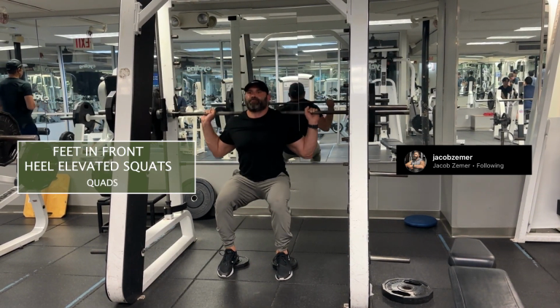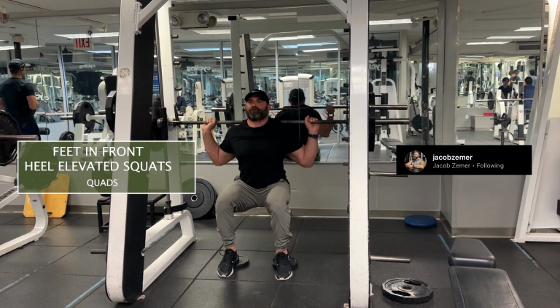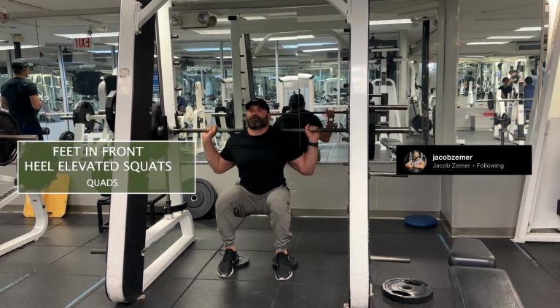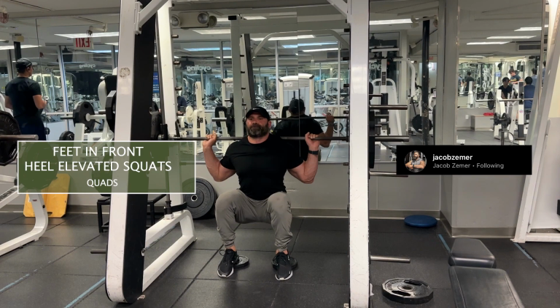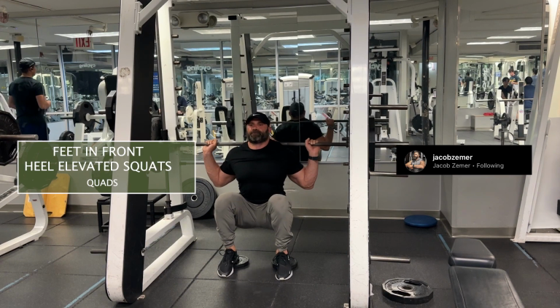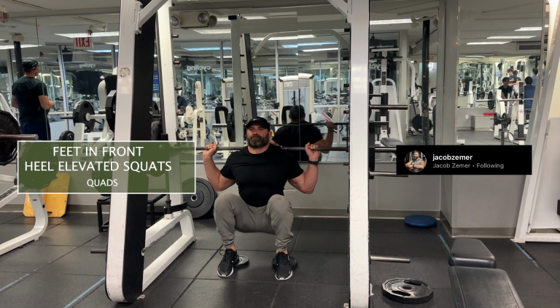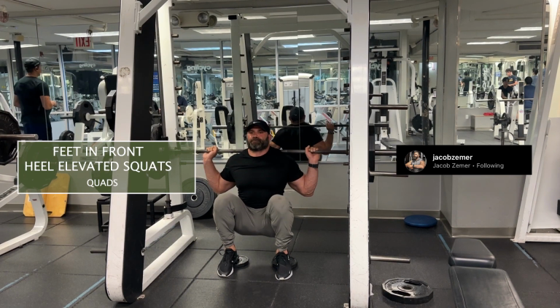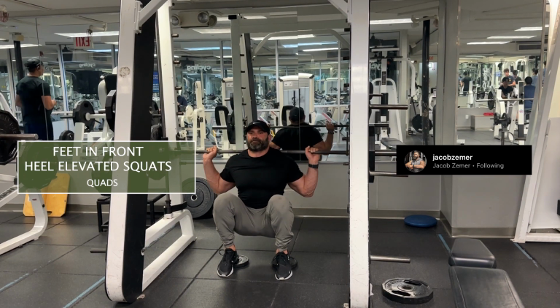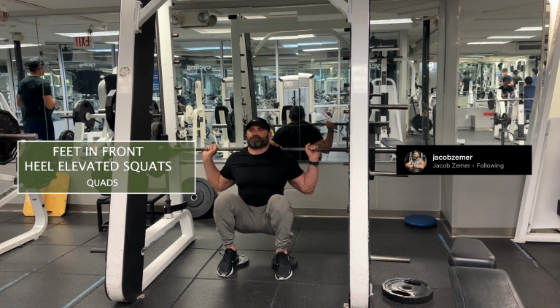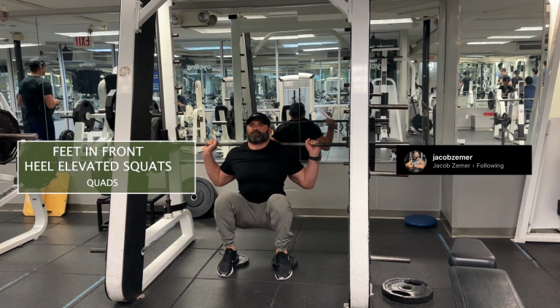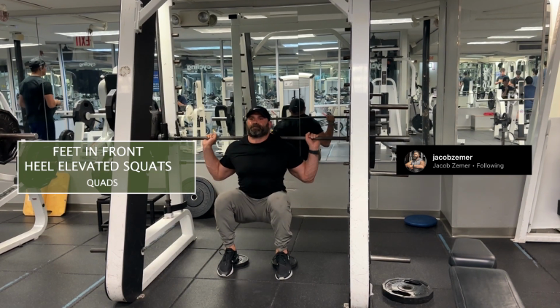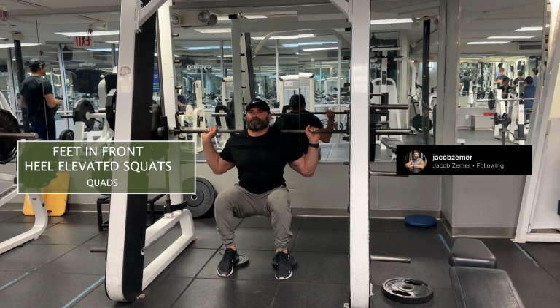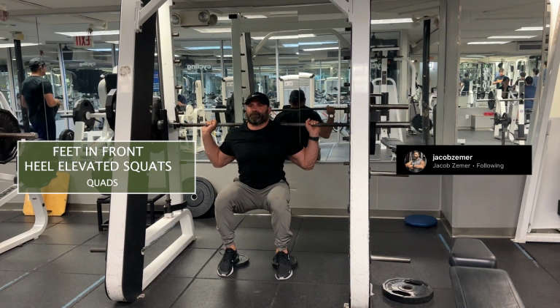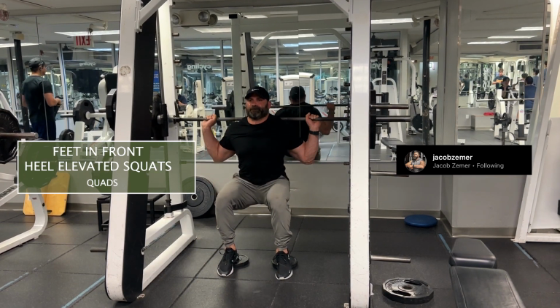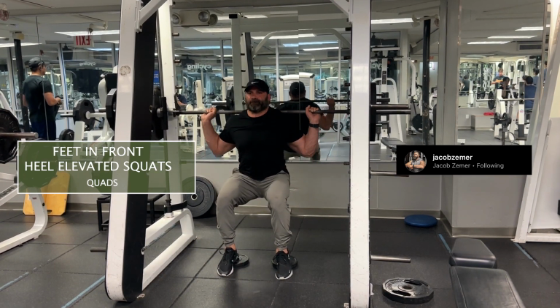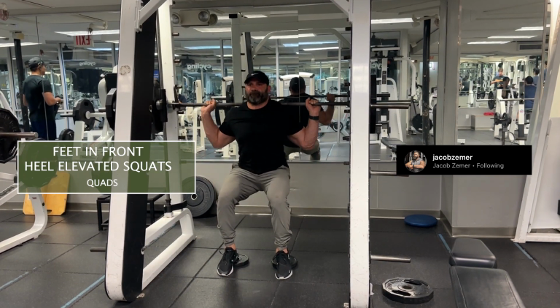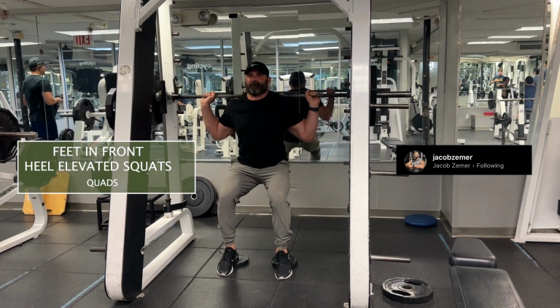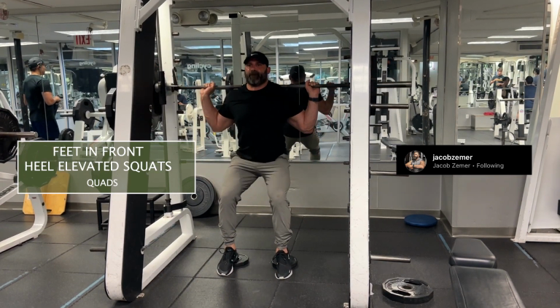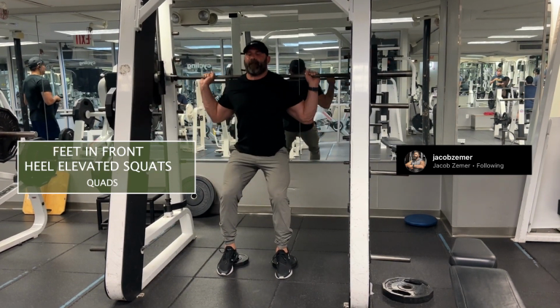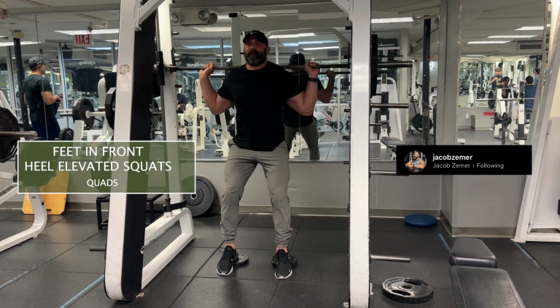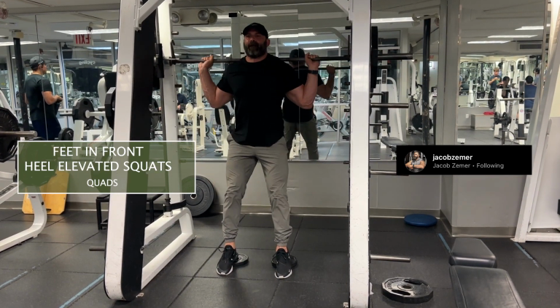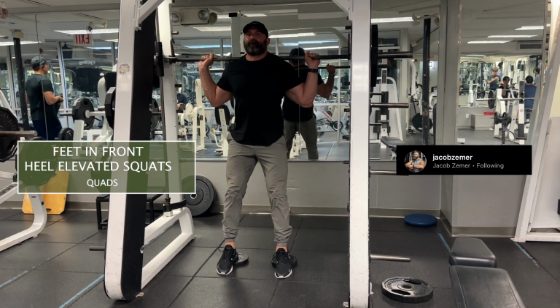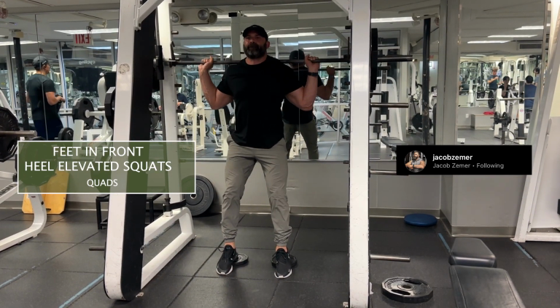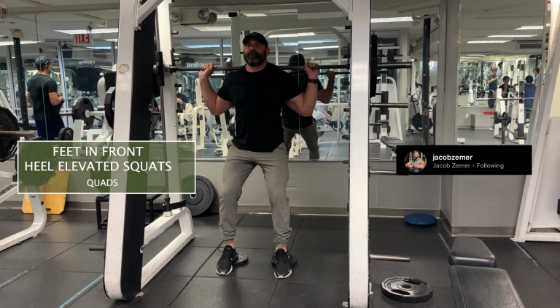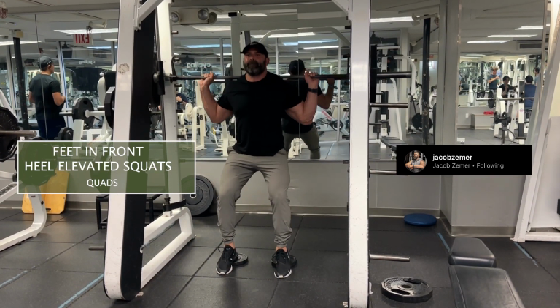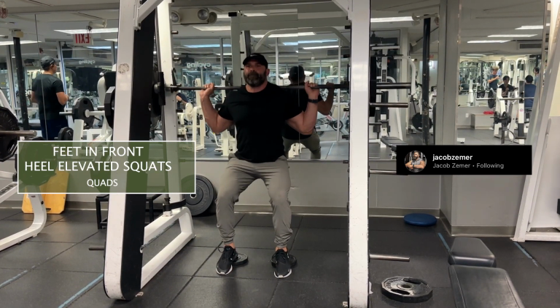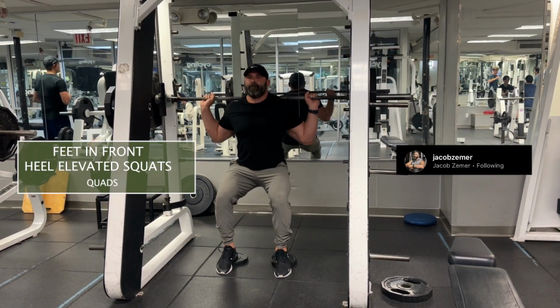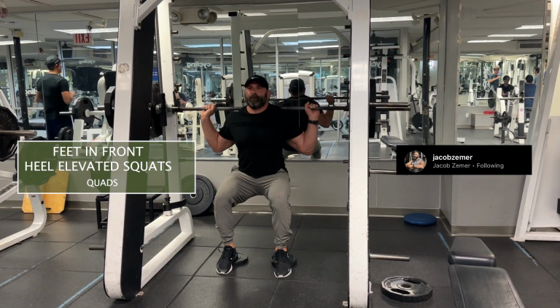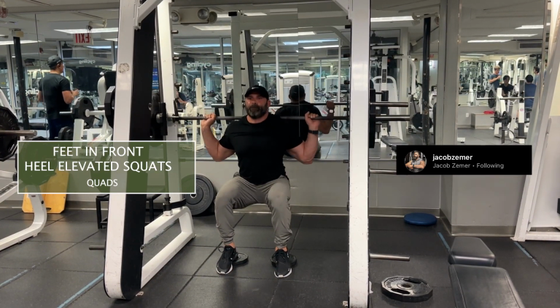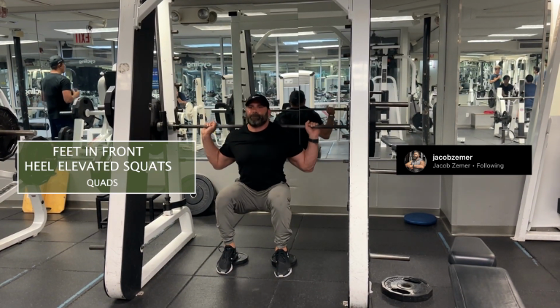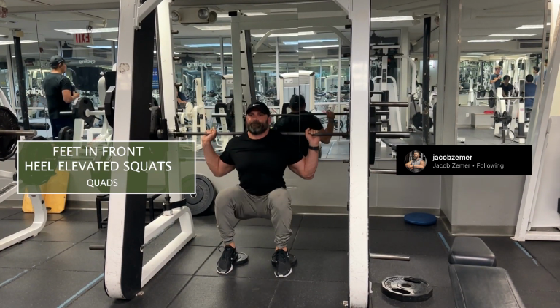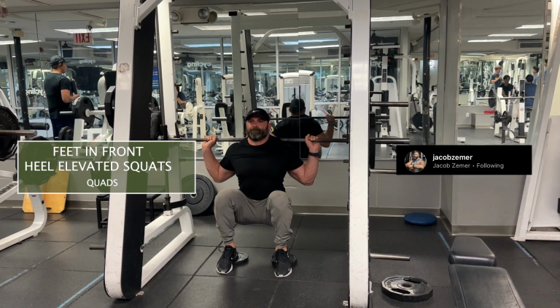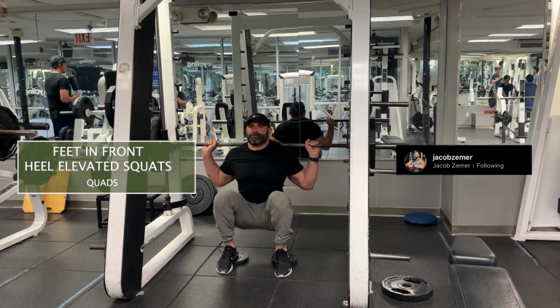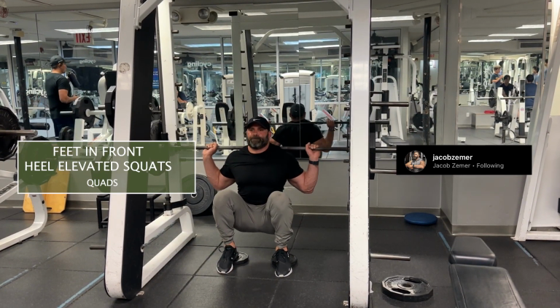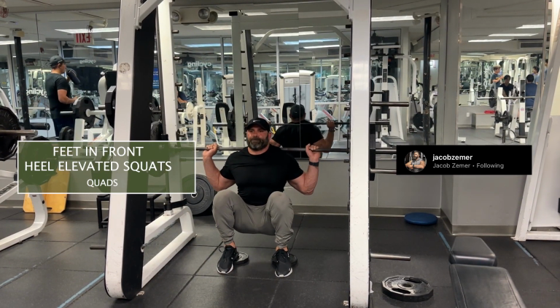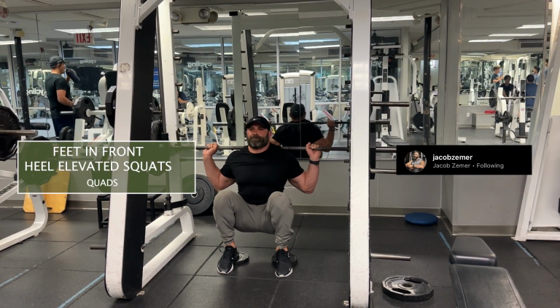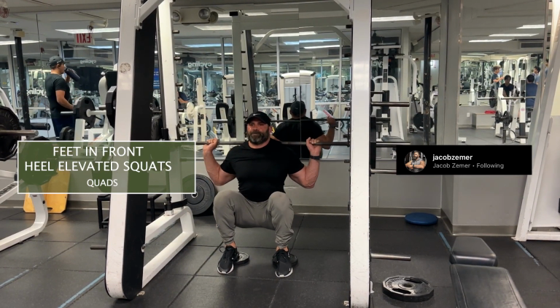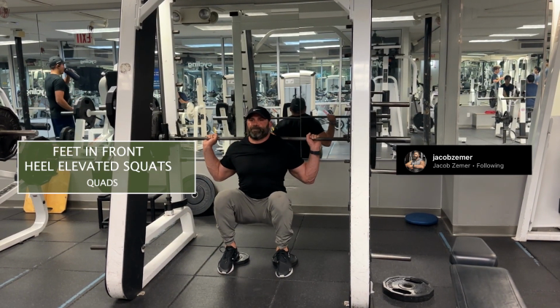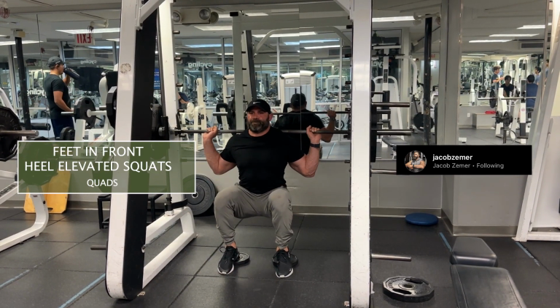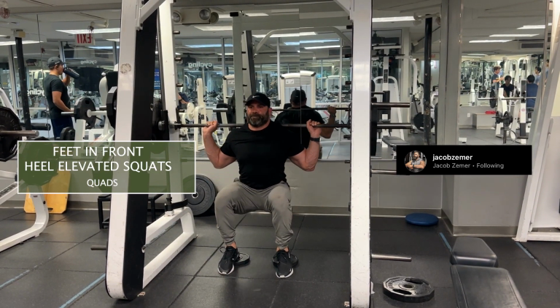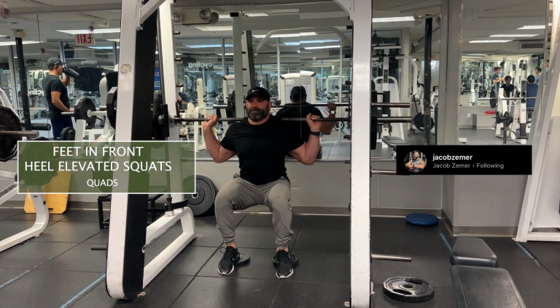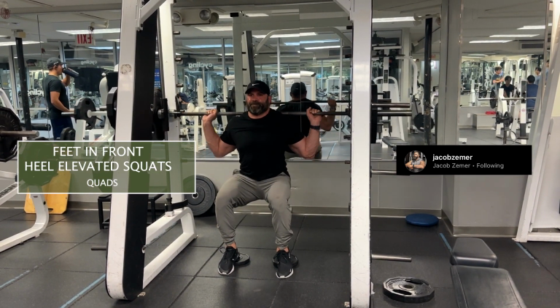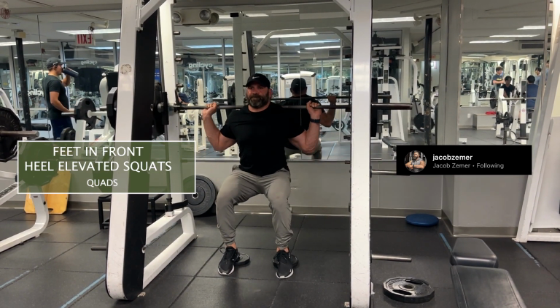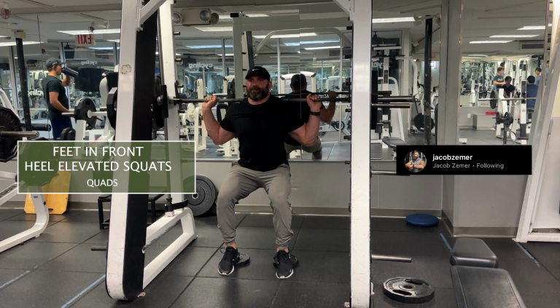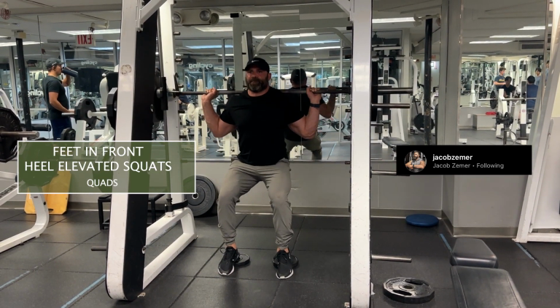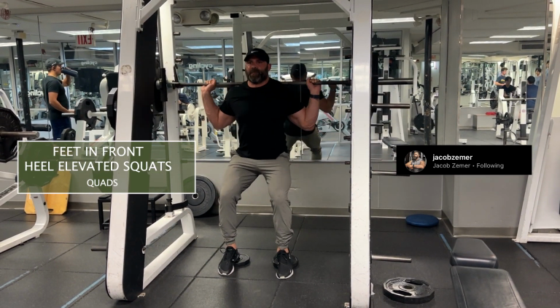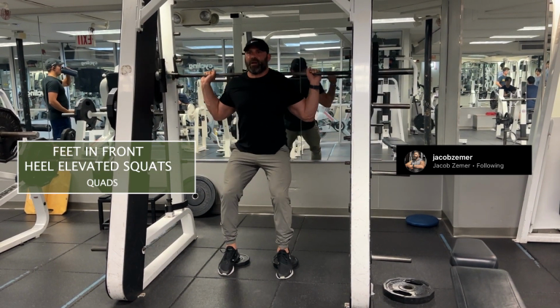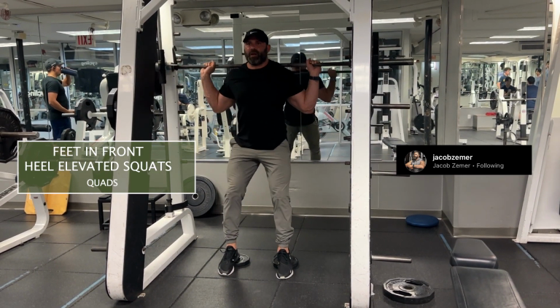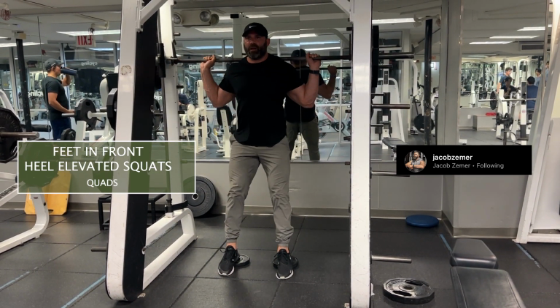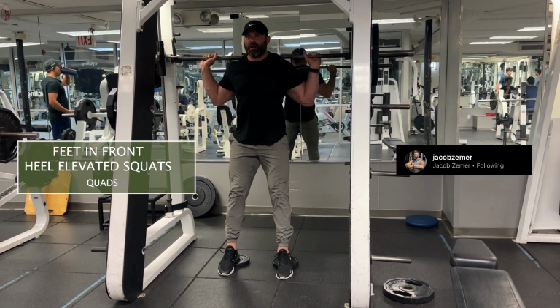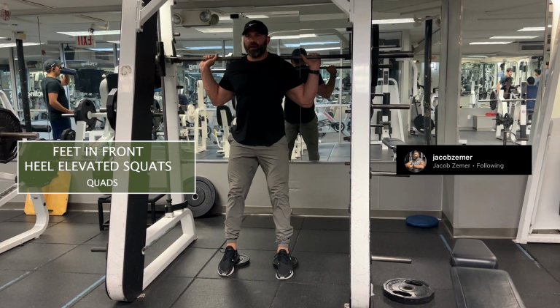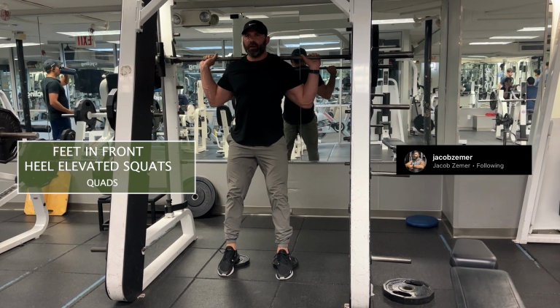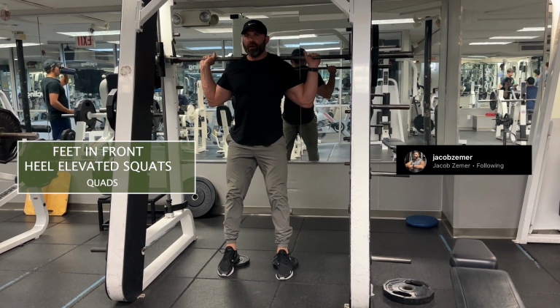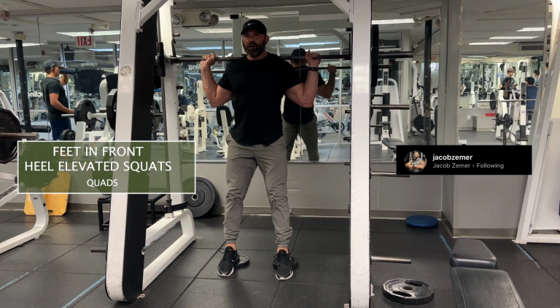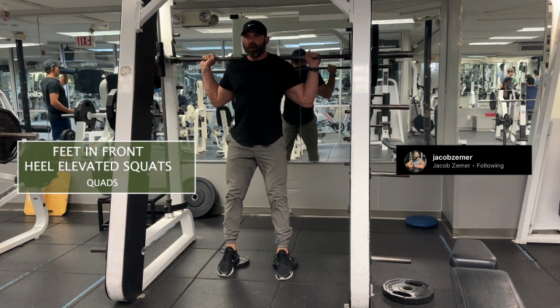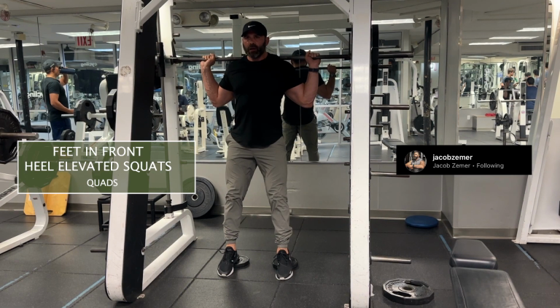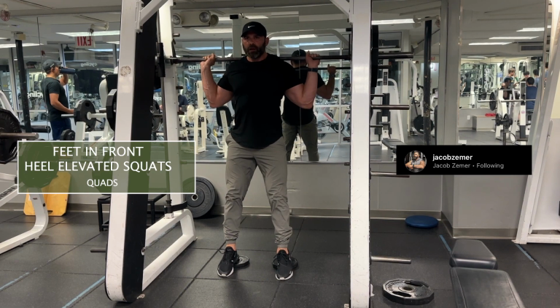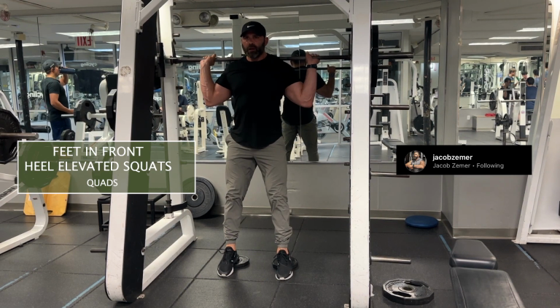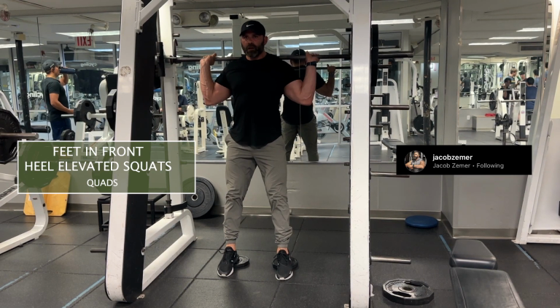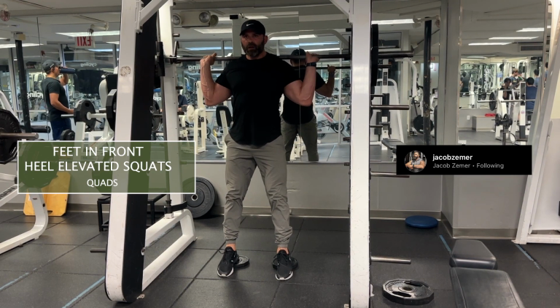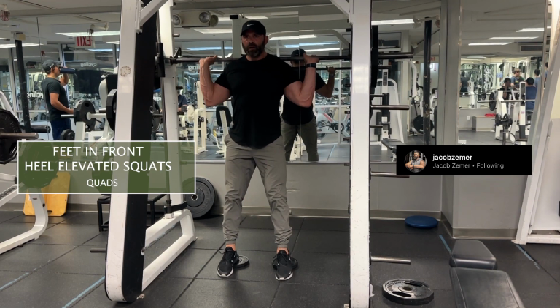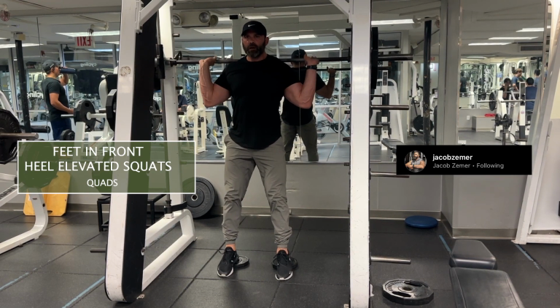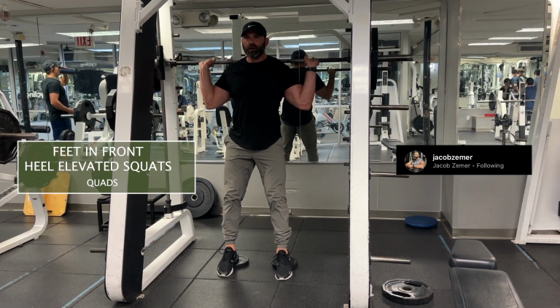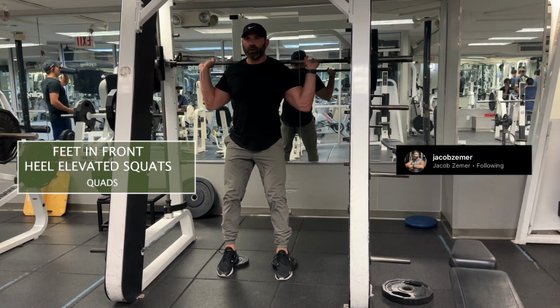Your feet are way in front of you. You squat down to full depth and come on through by pressing through your feet through your heels.